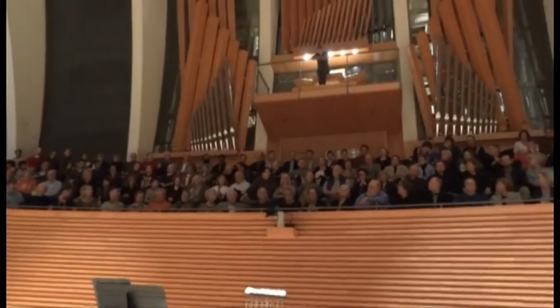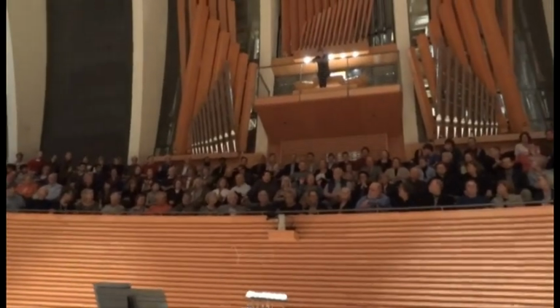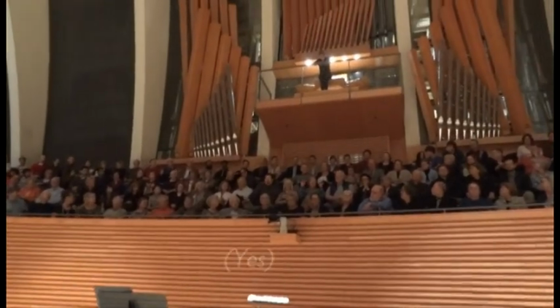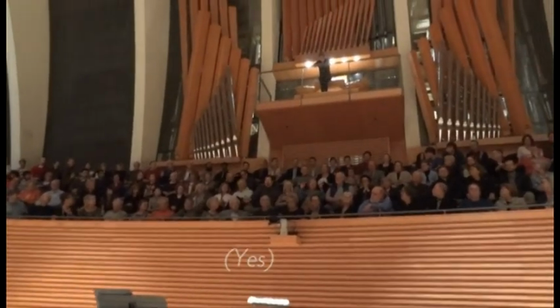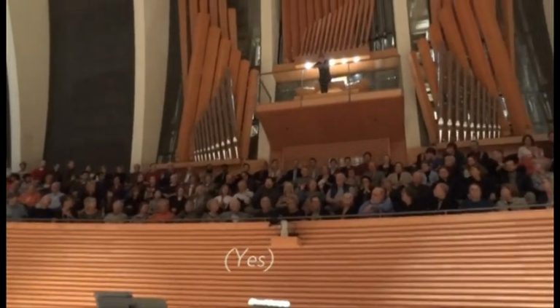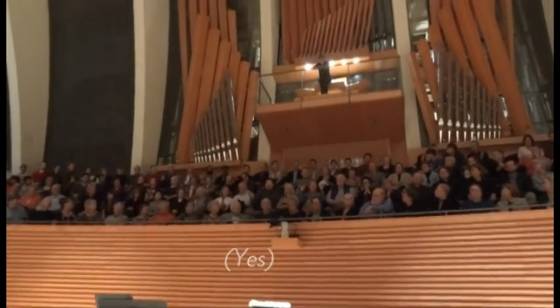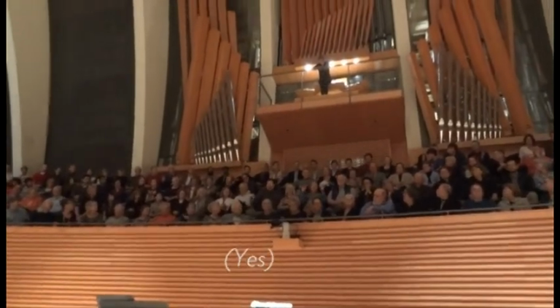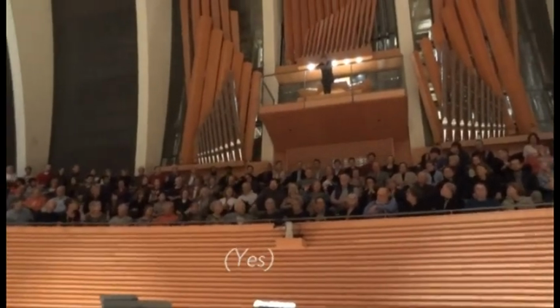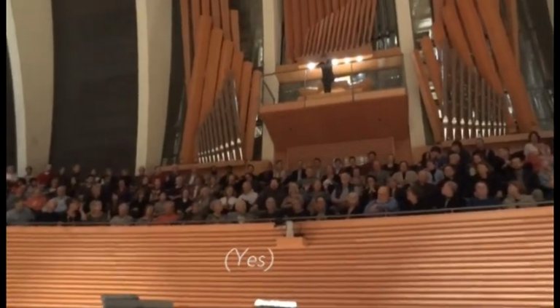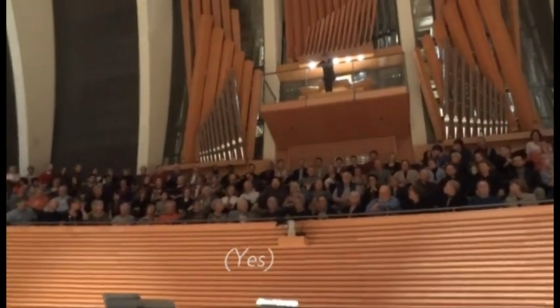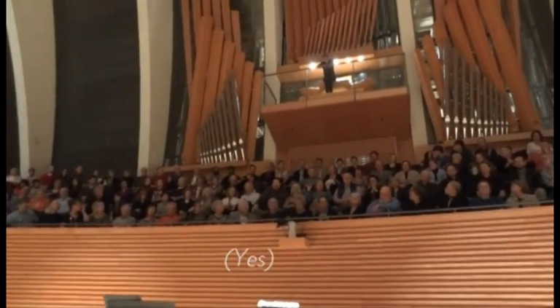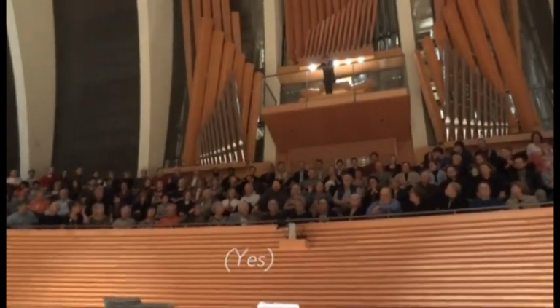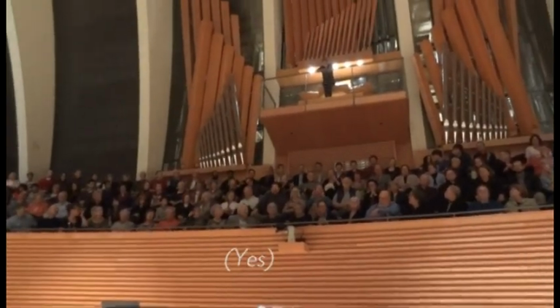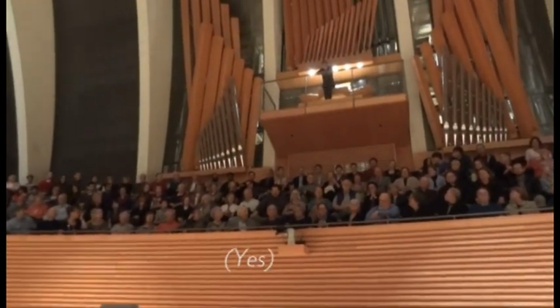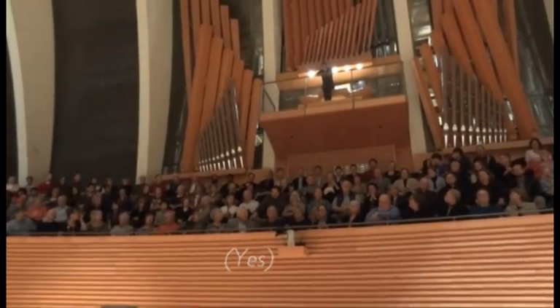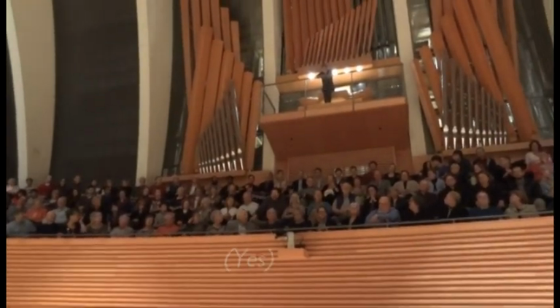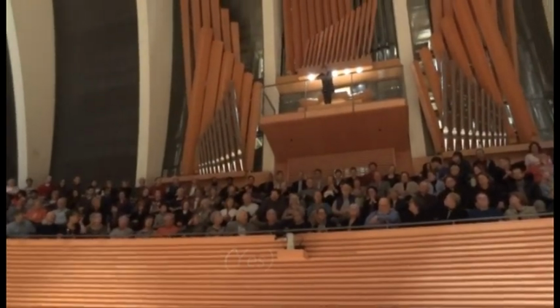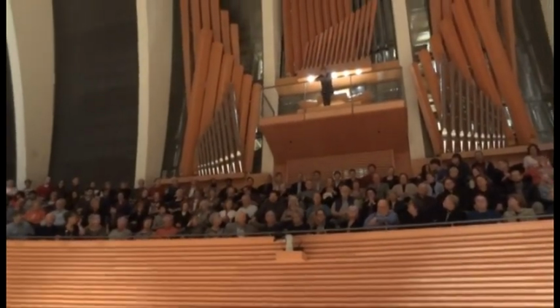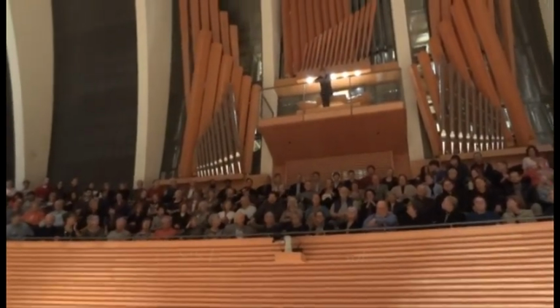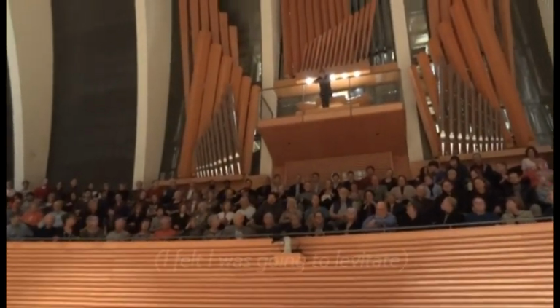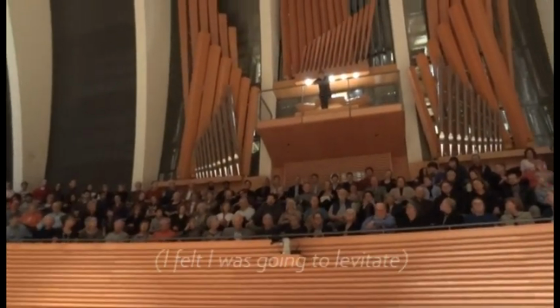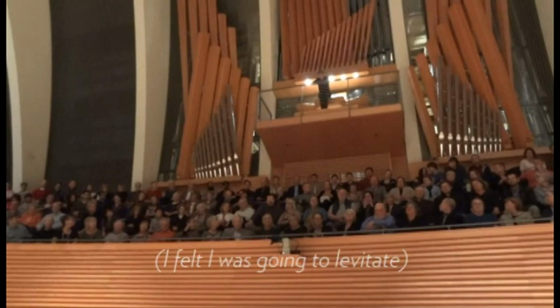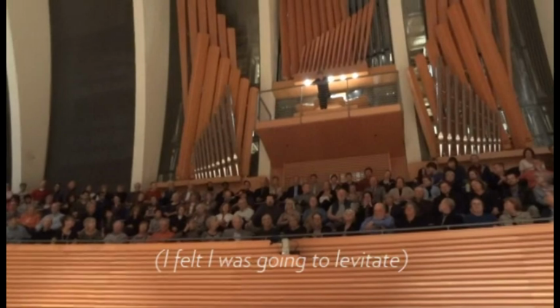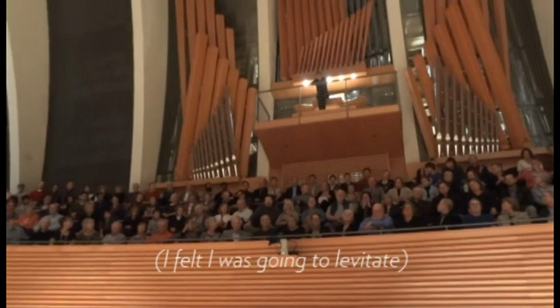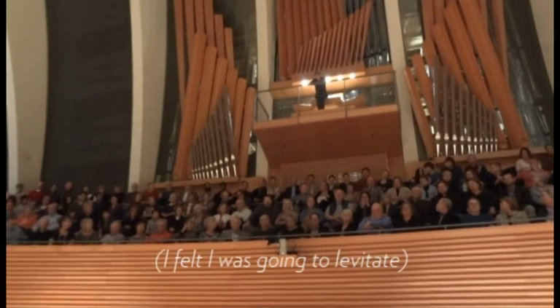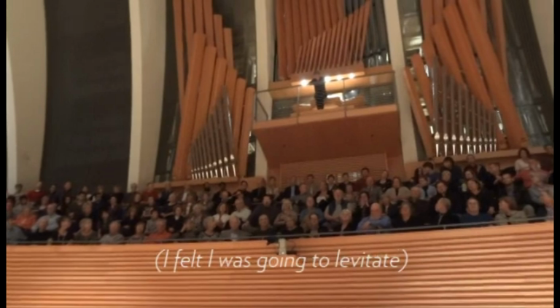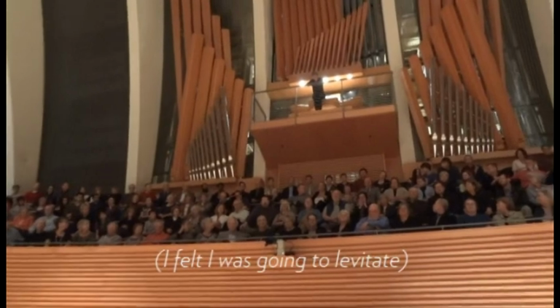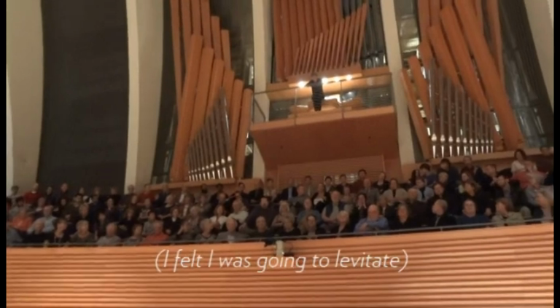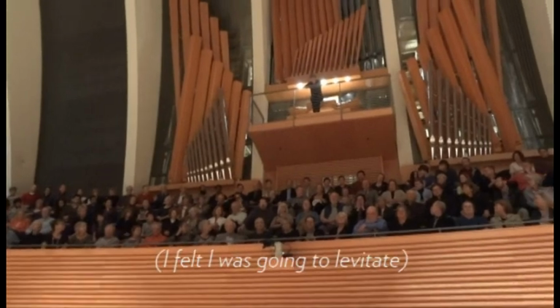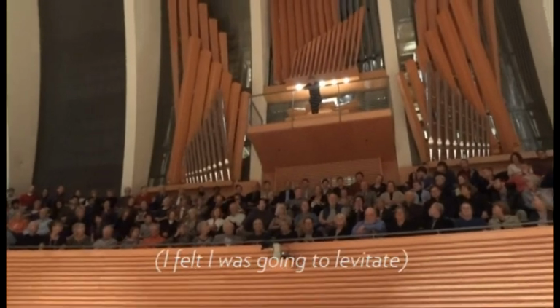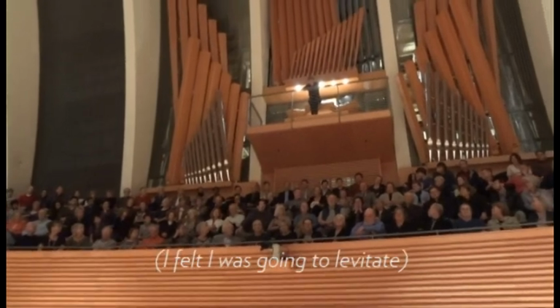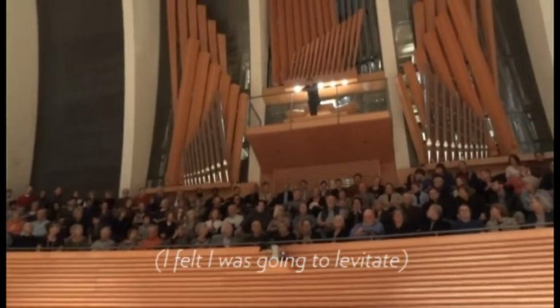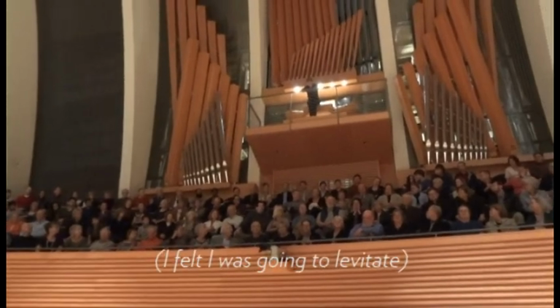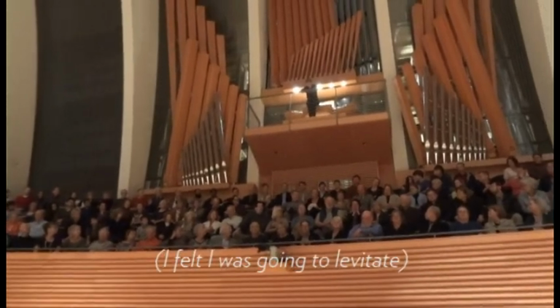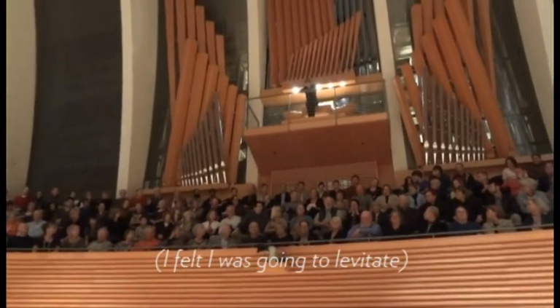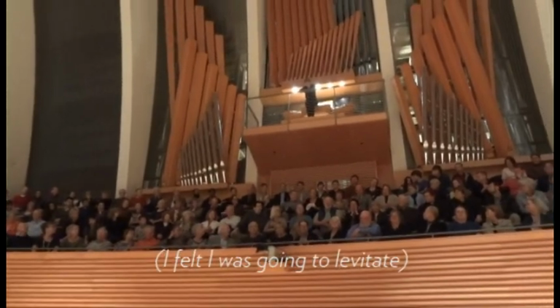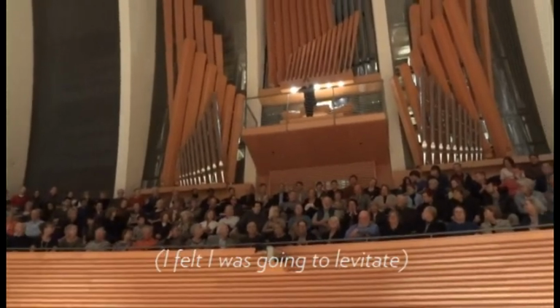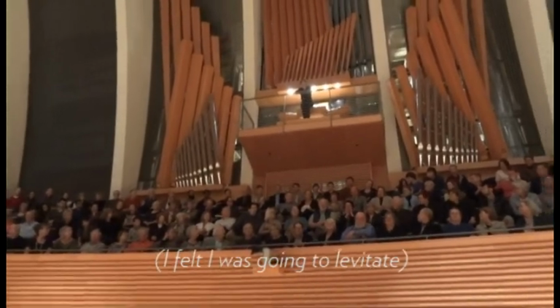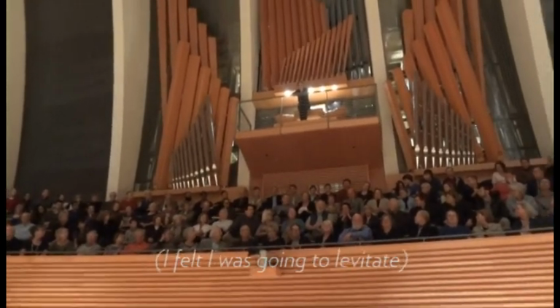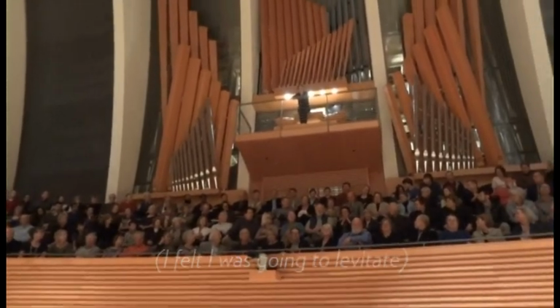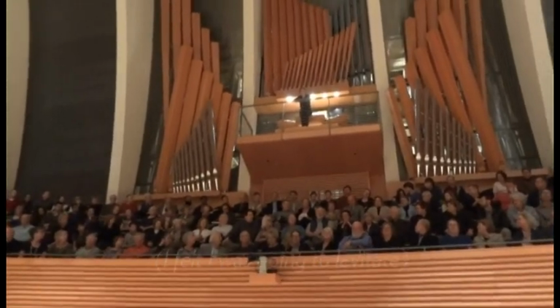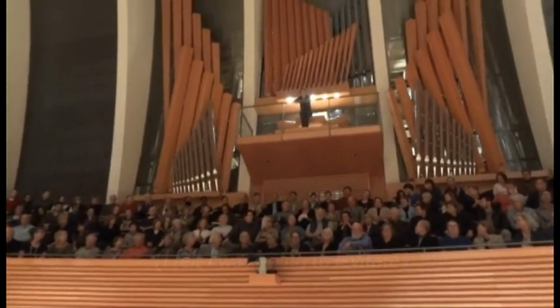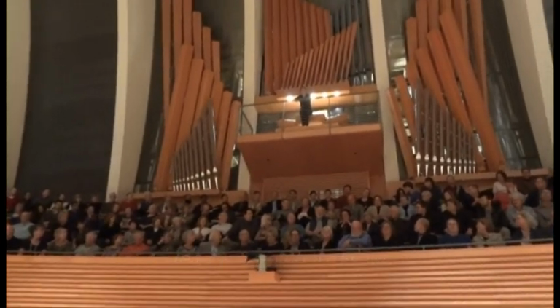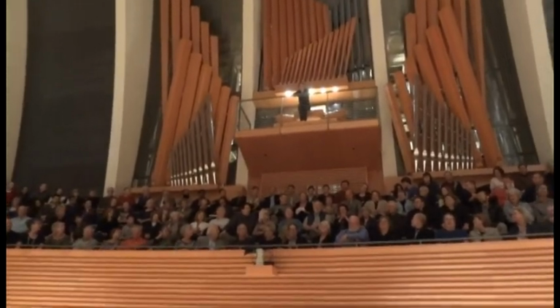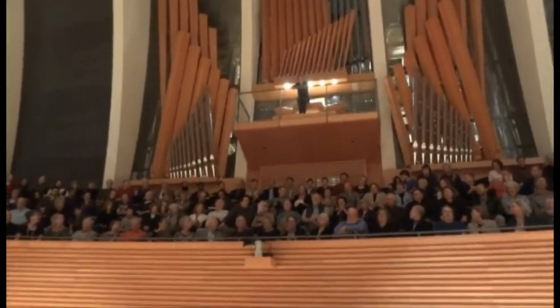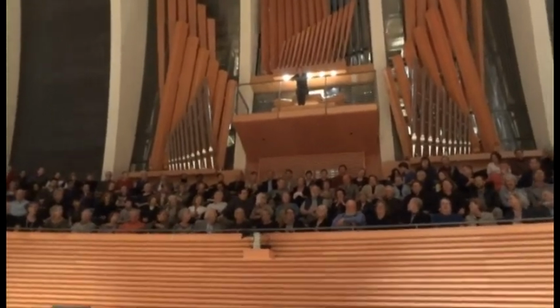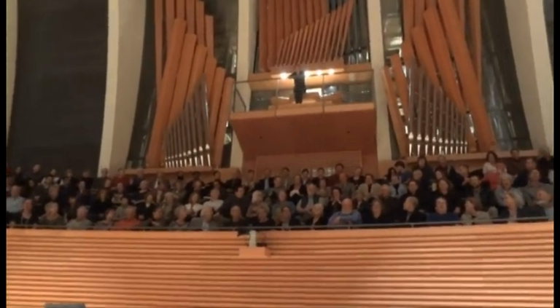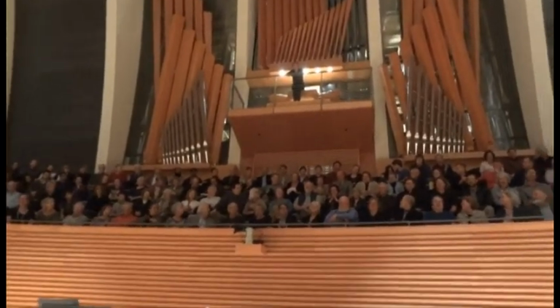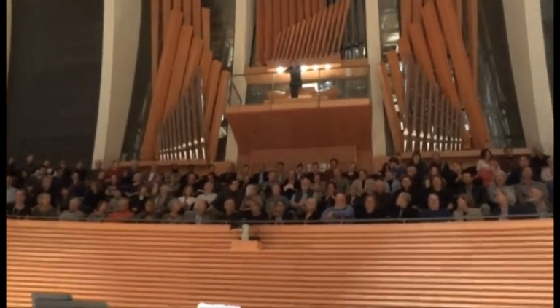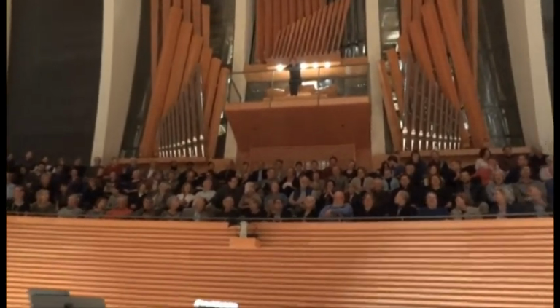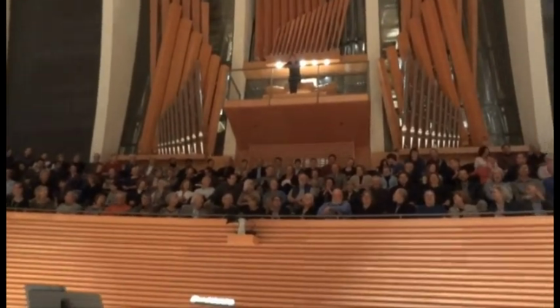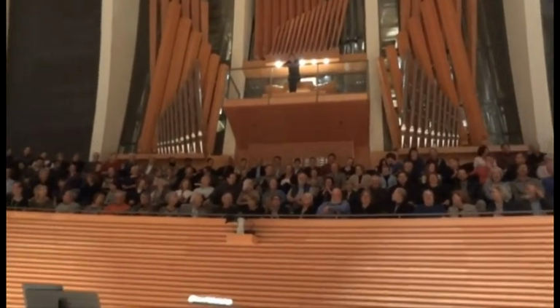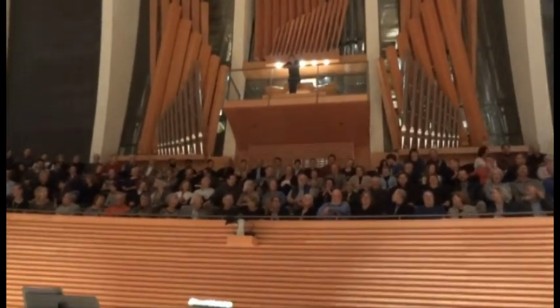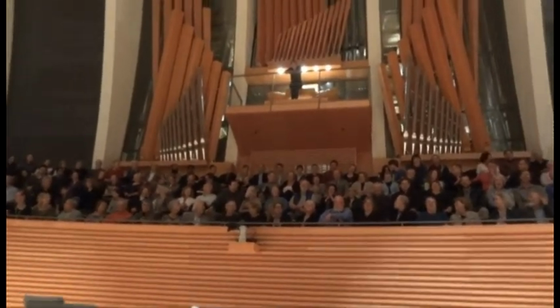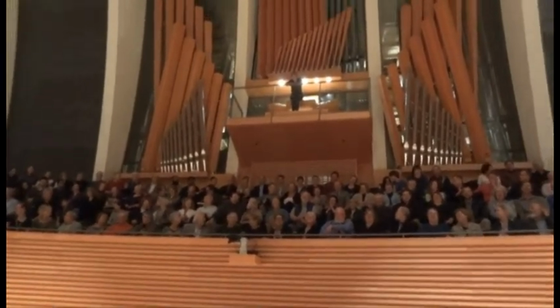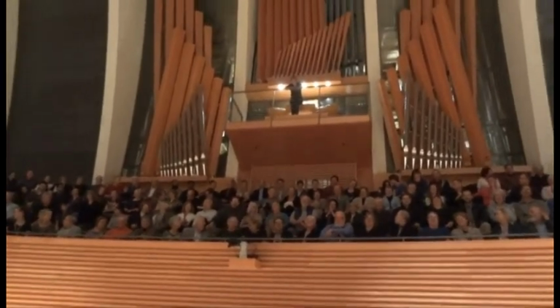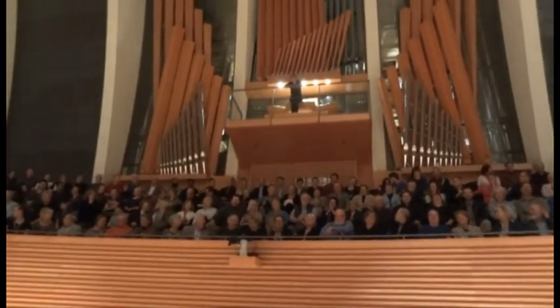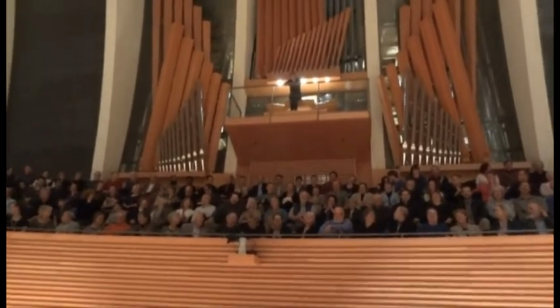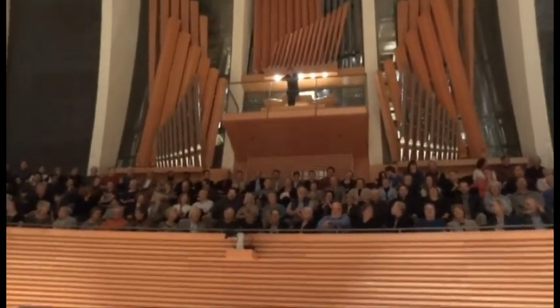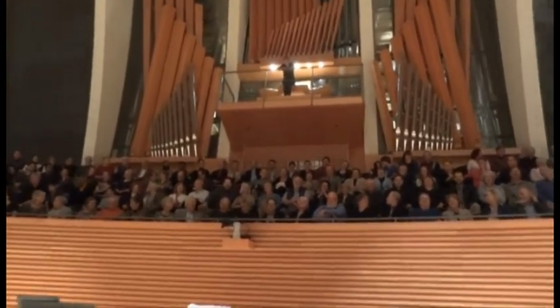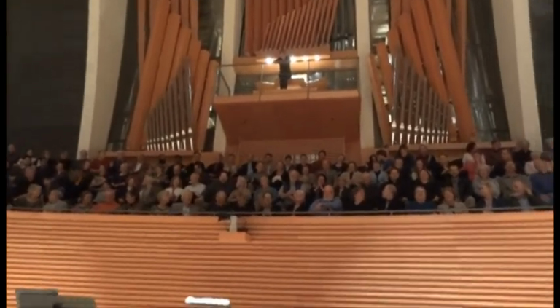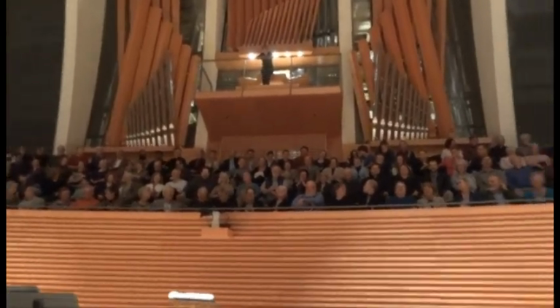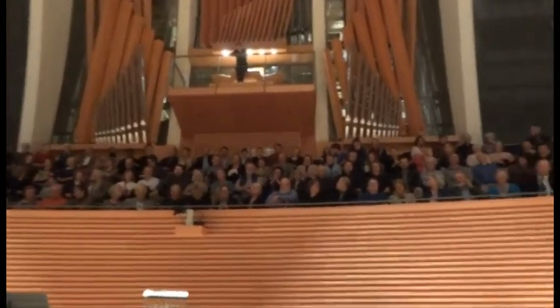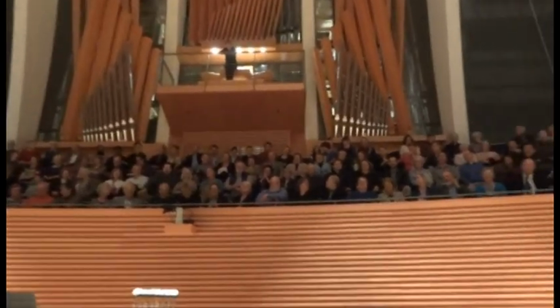Yeah. You like it? Yes. I thought that was going to levitate. Yes. She was going to levitate. That's good.